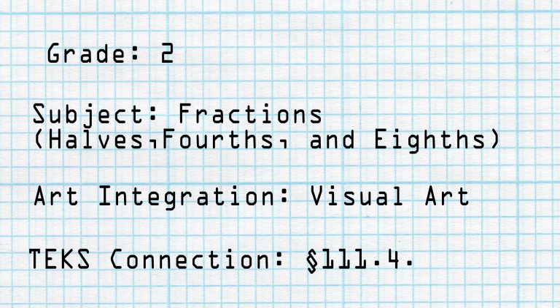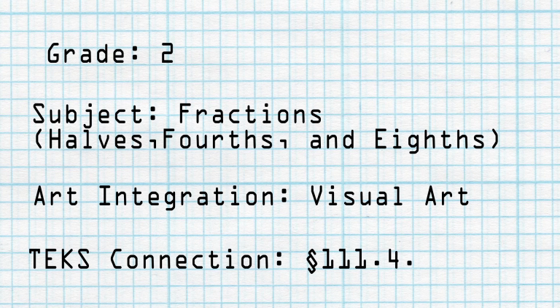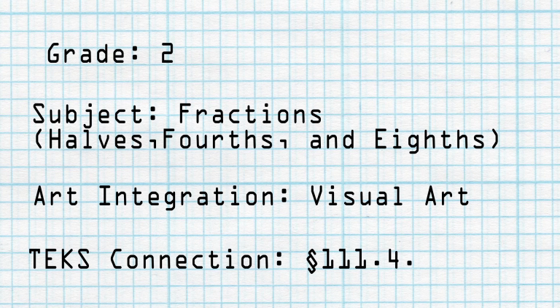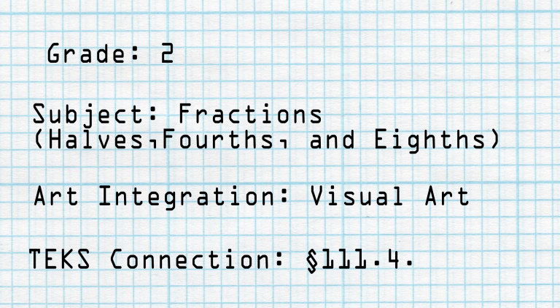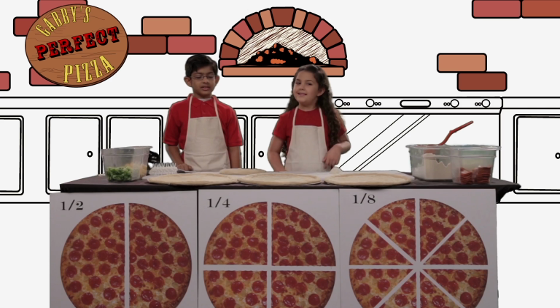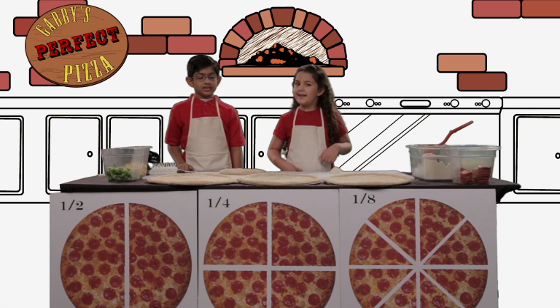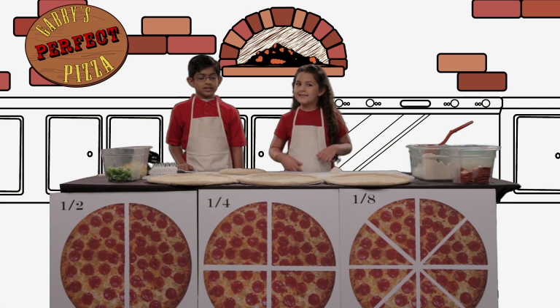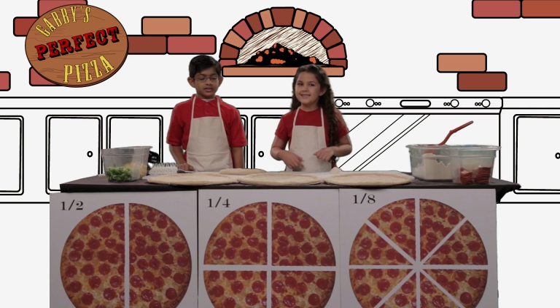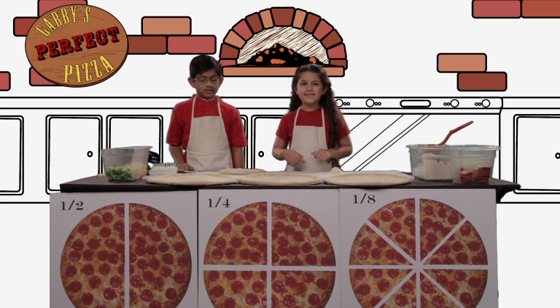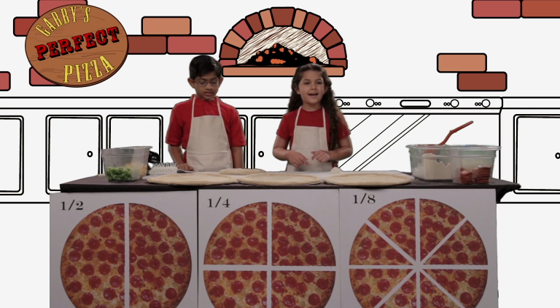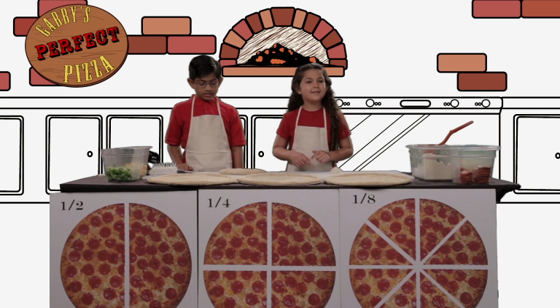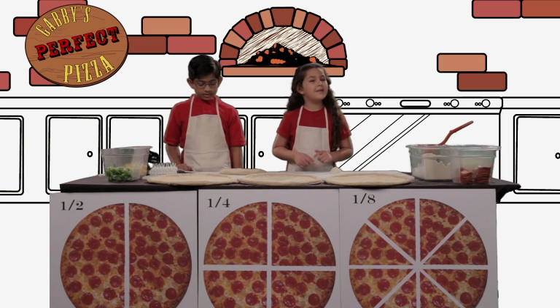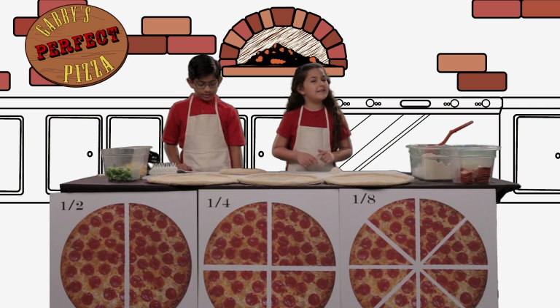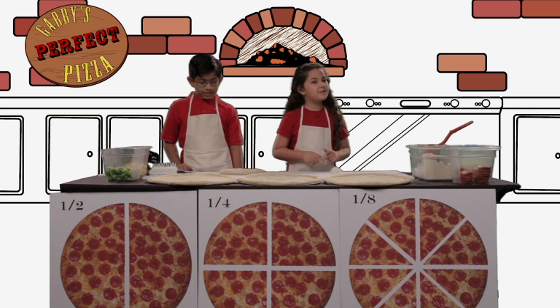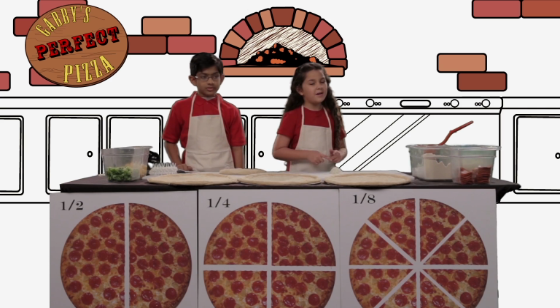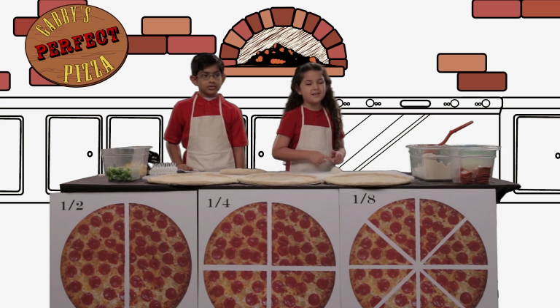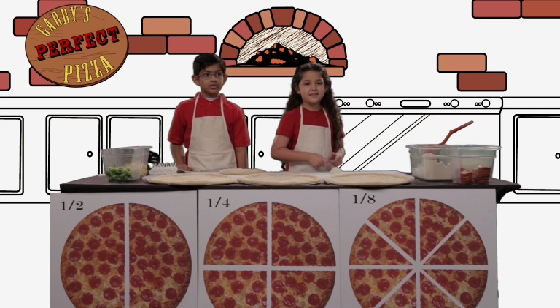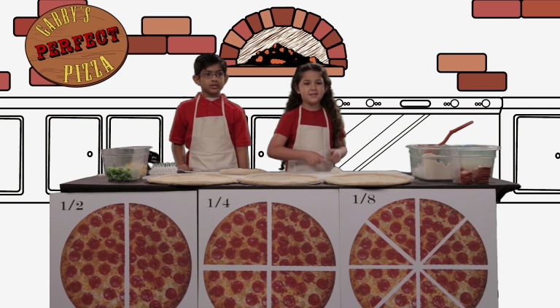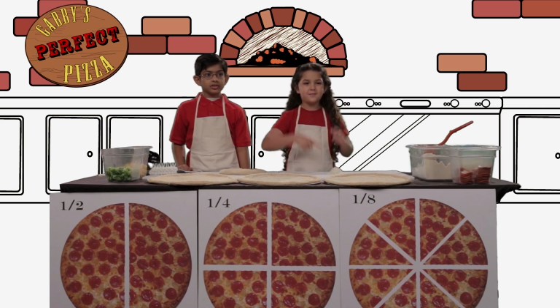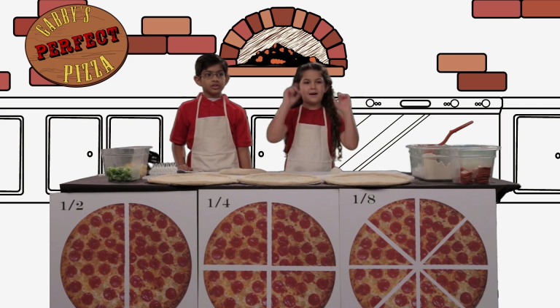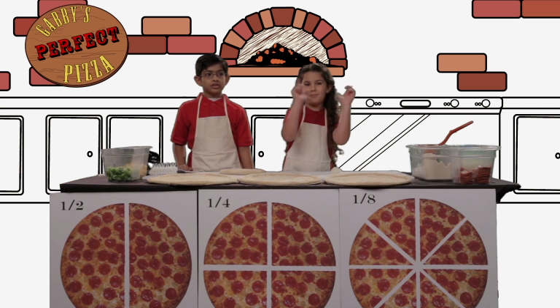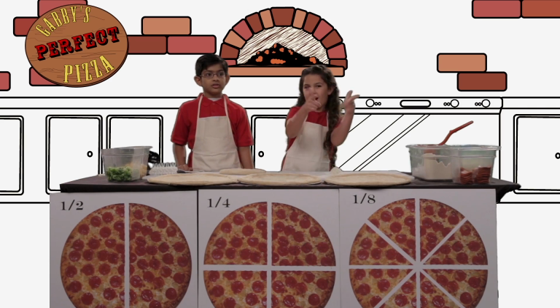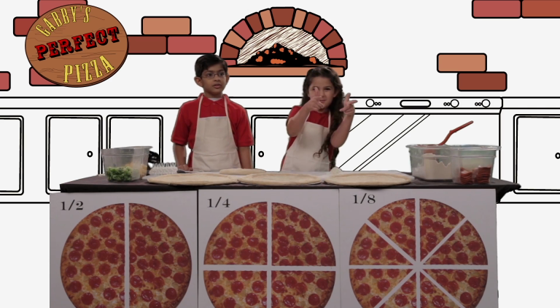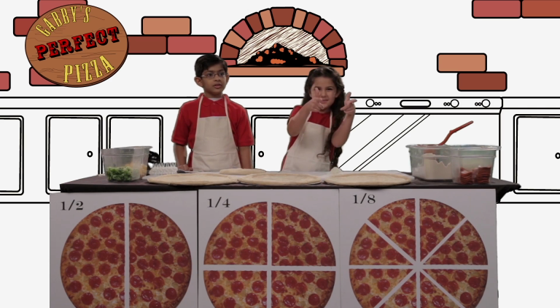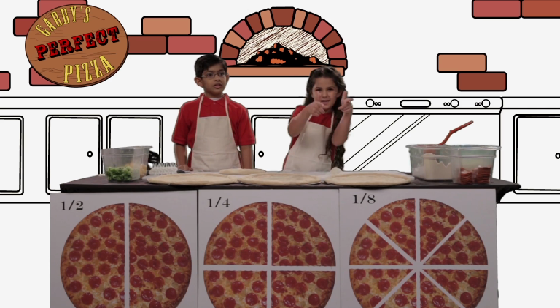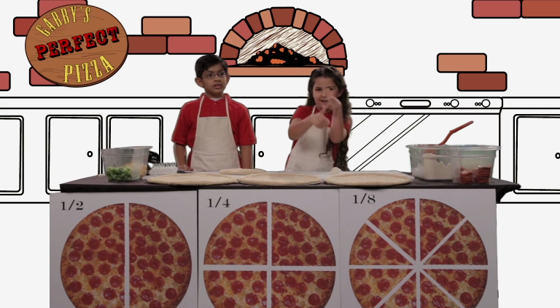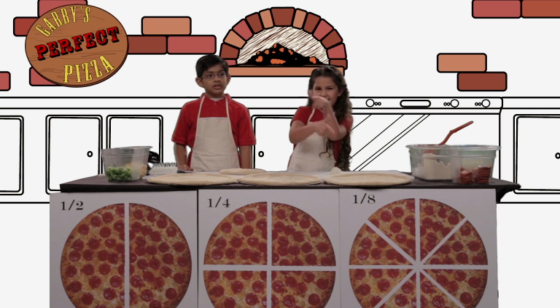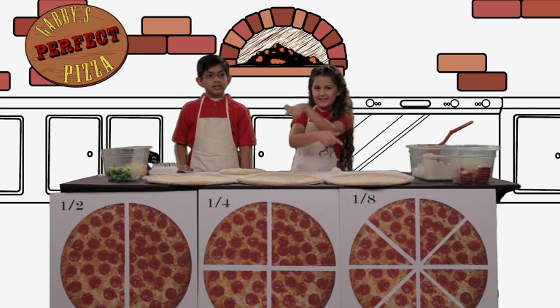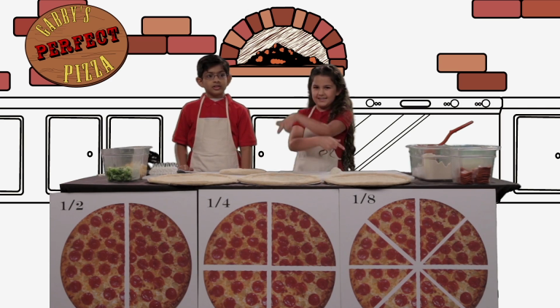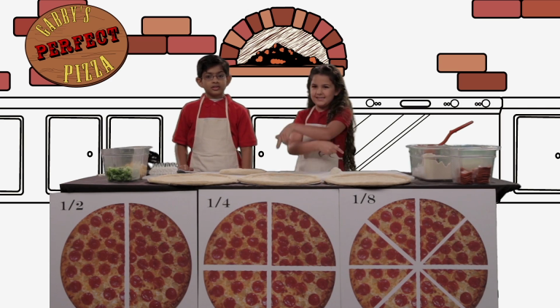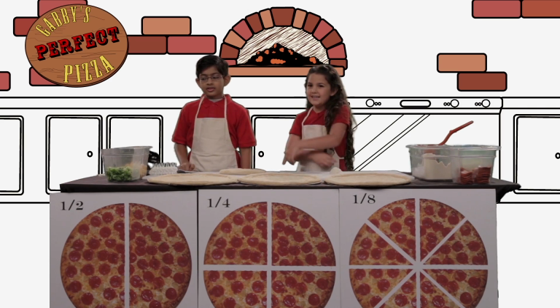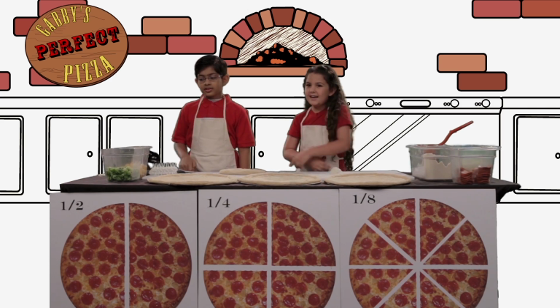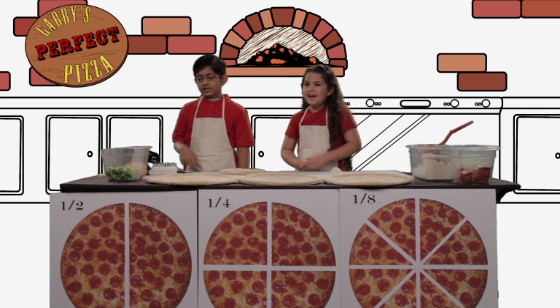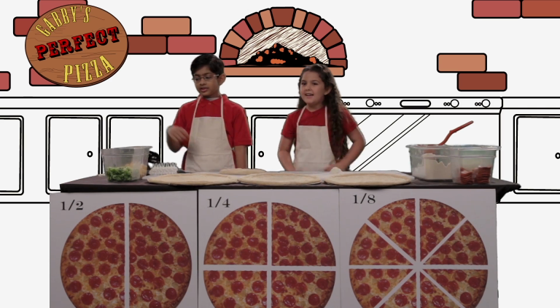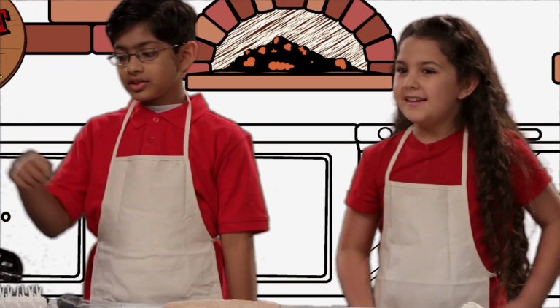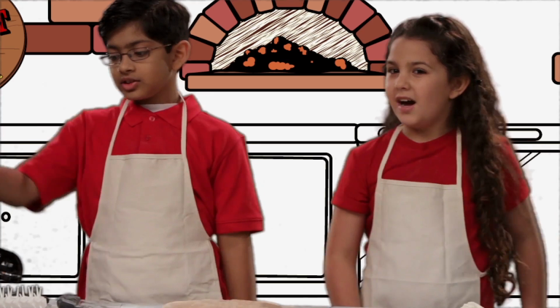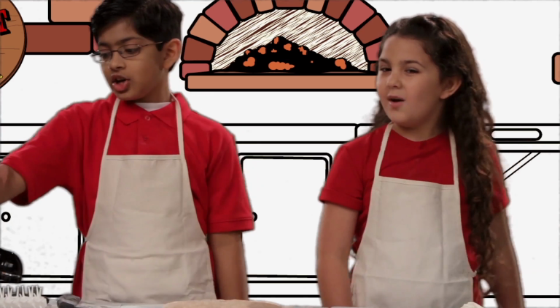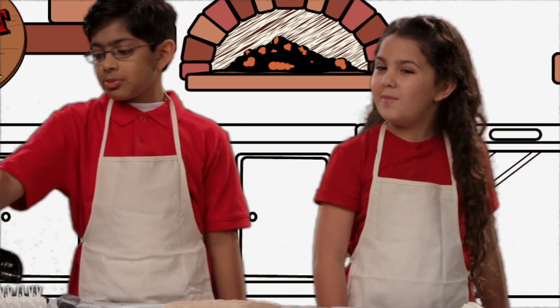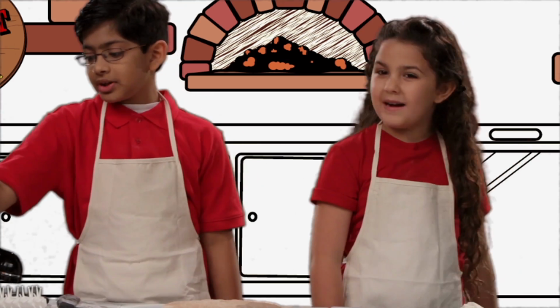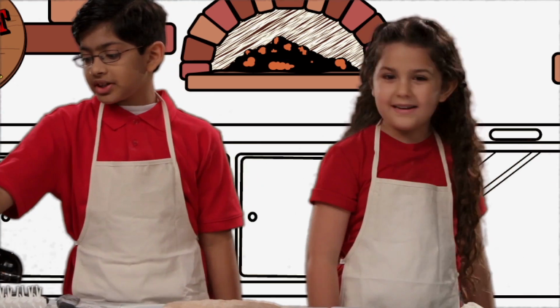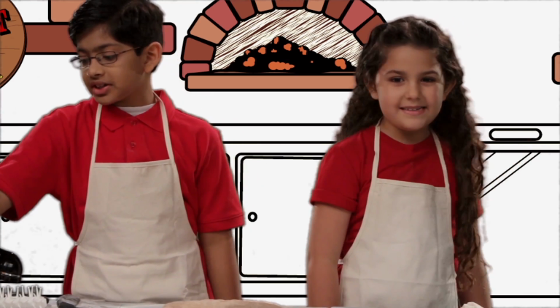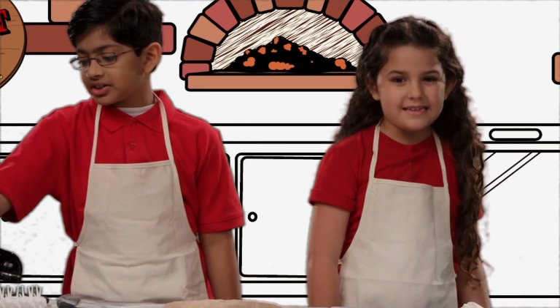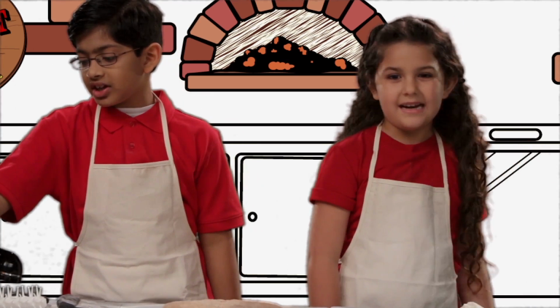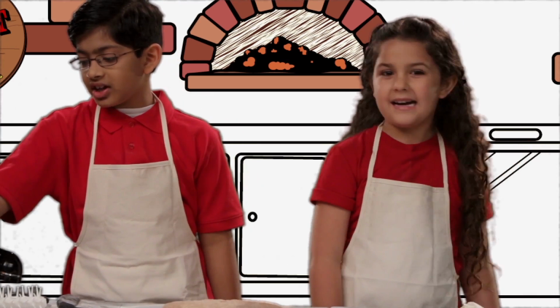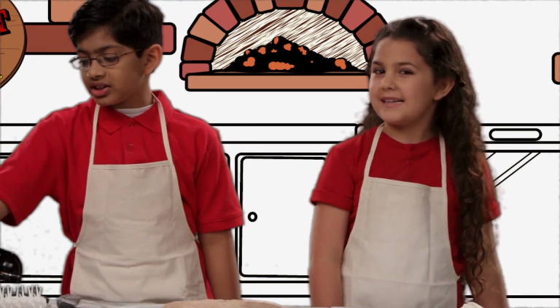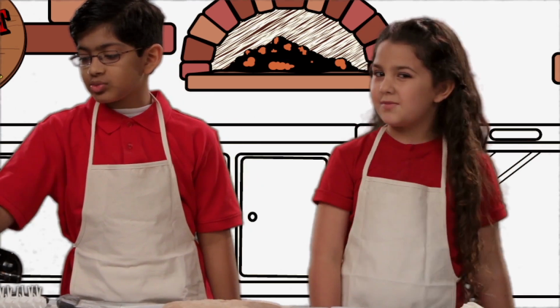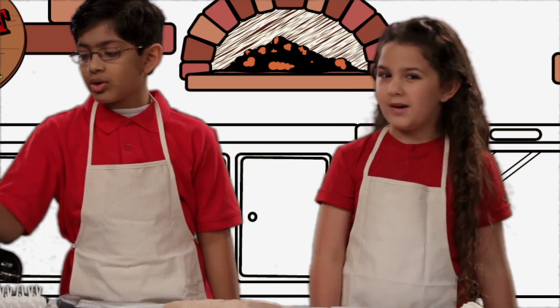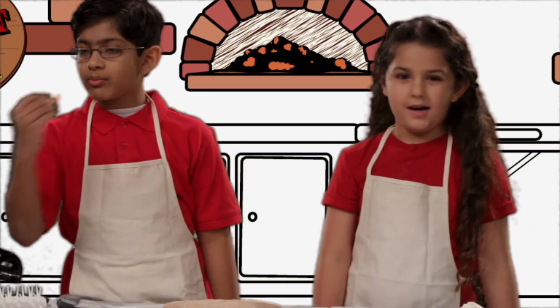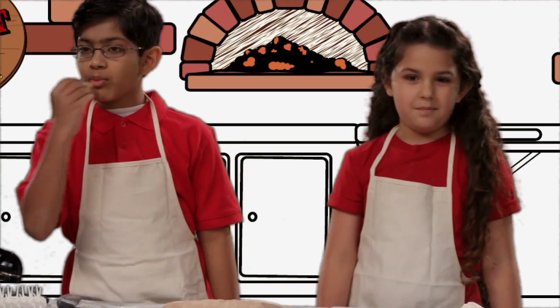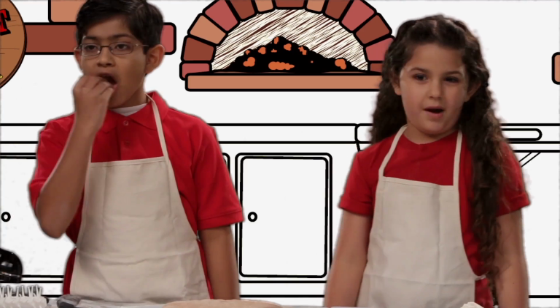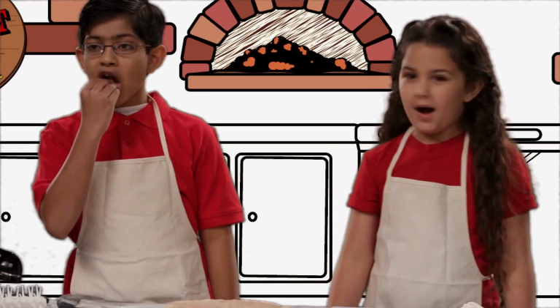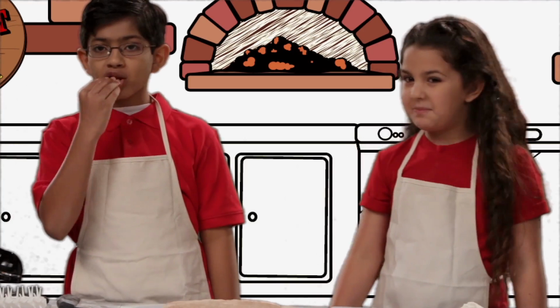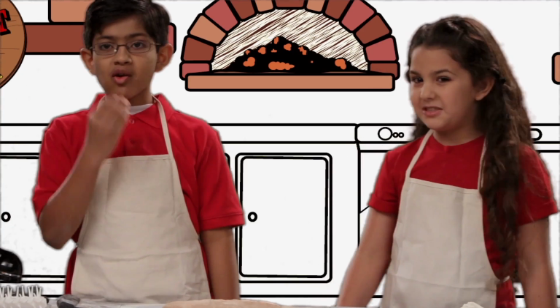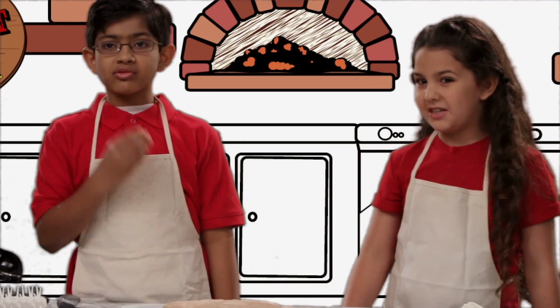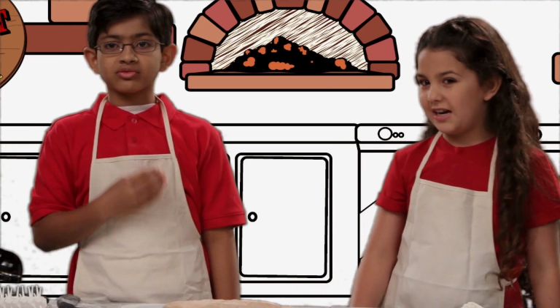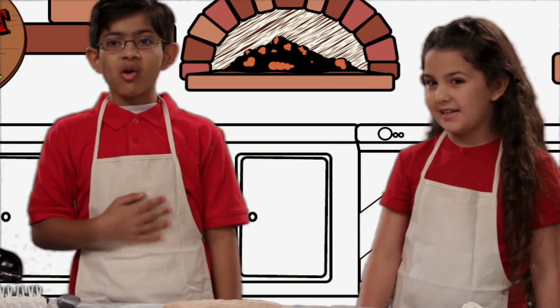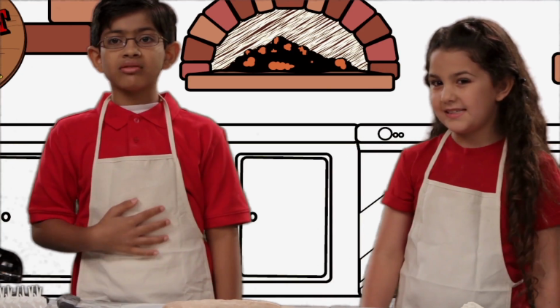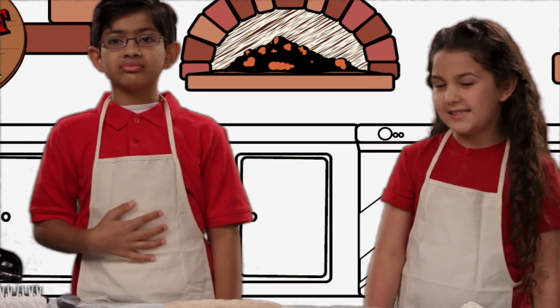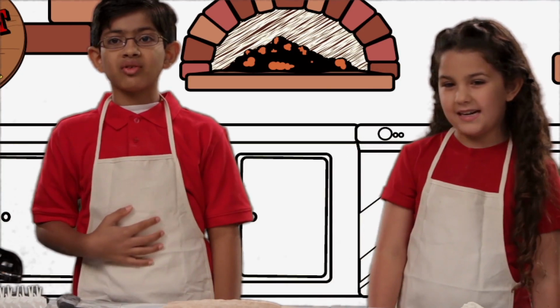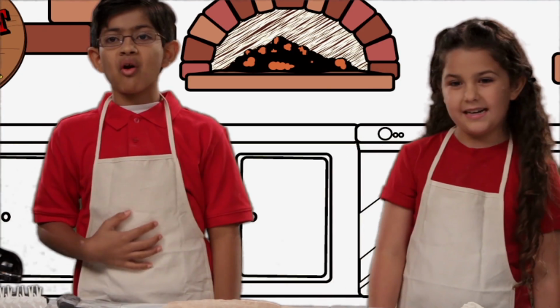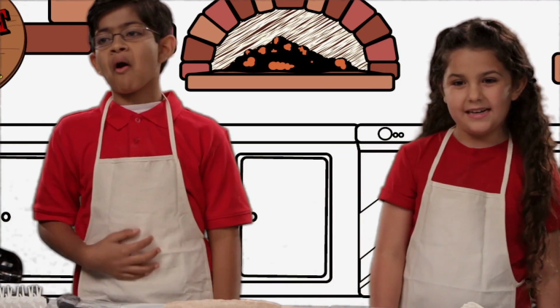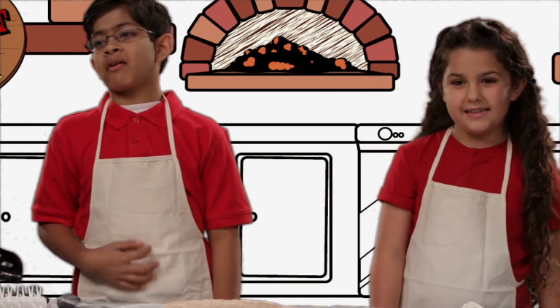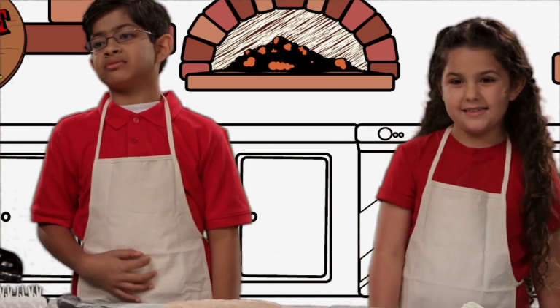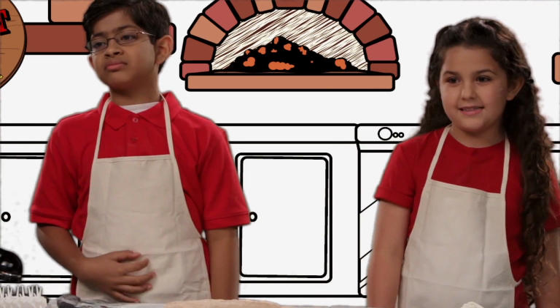This segment is brought to you by Papa John's. Nobody does what Papa John's does.